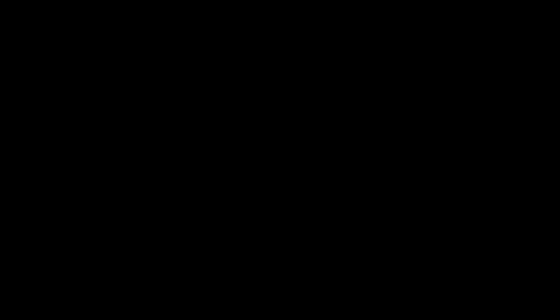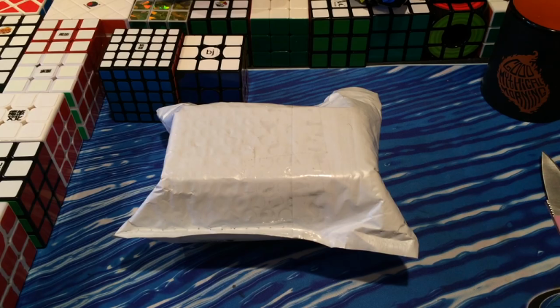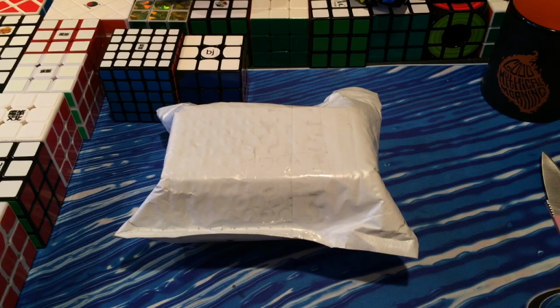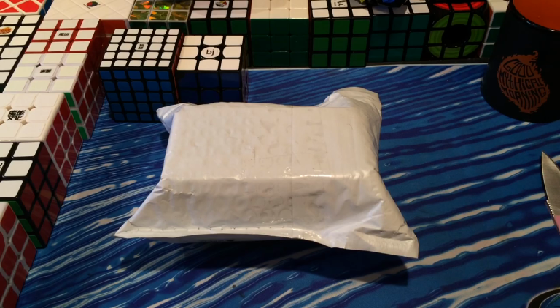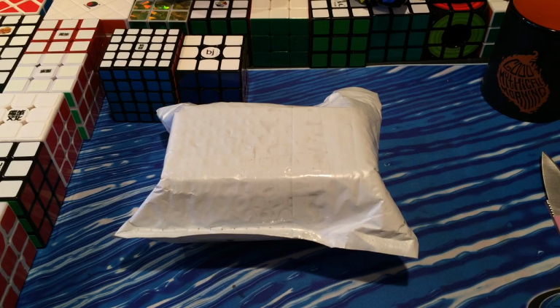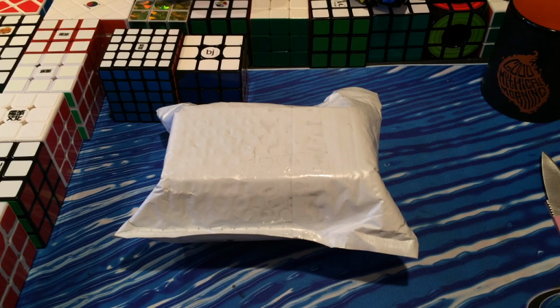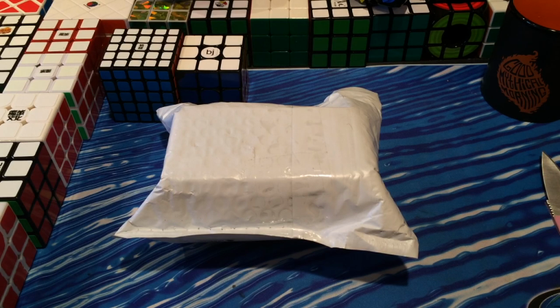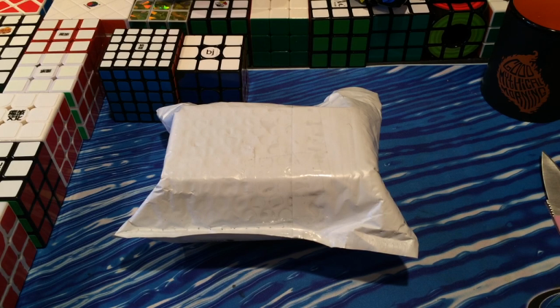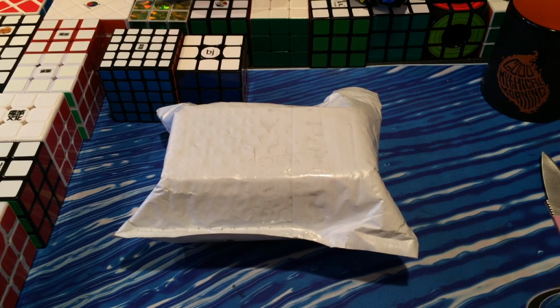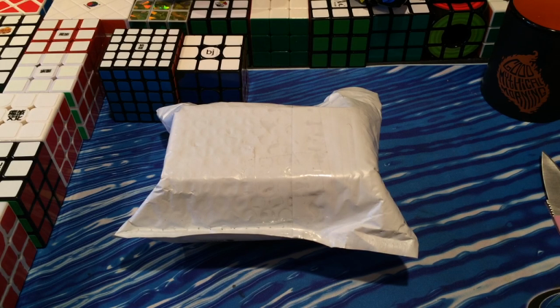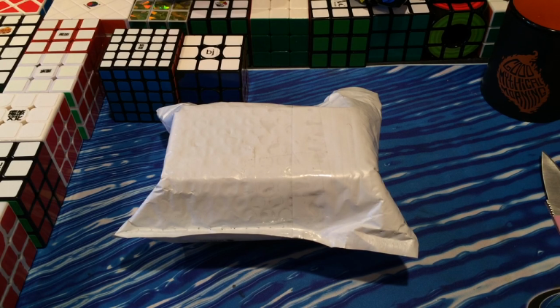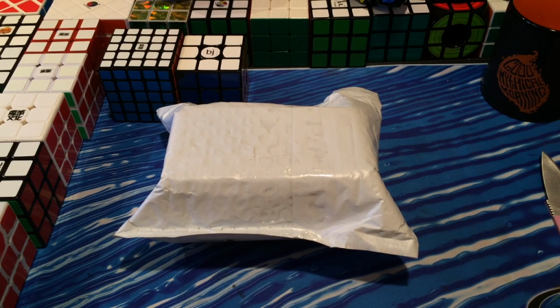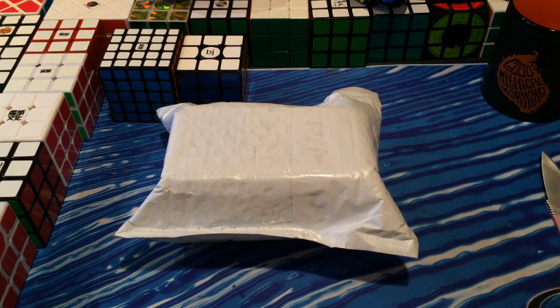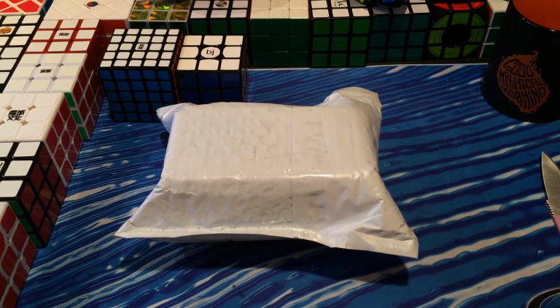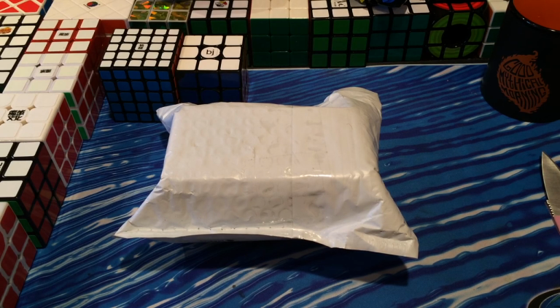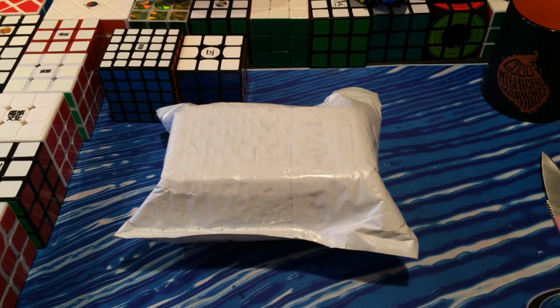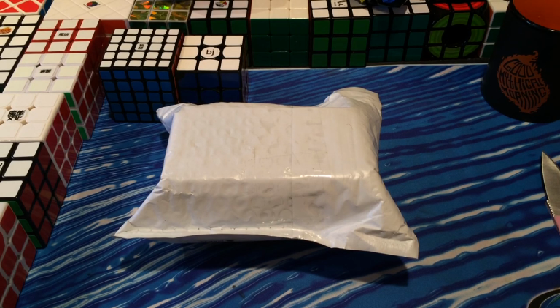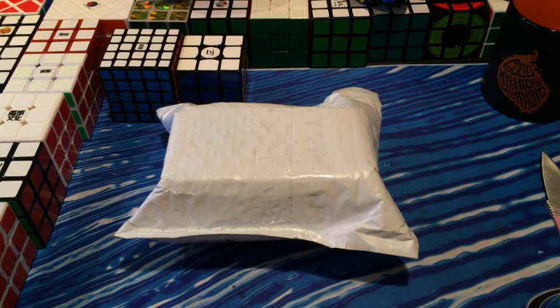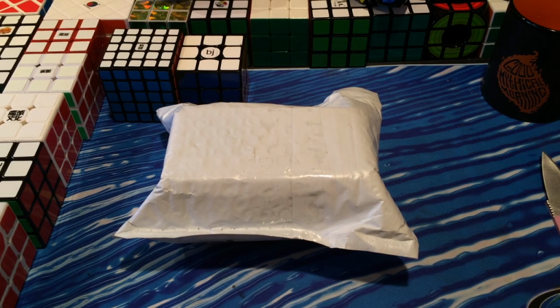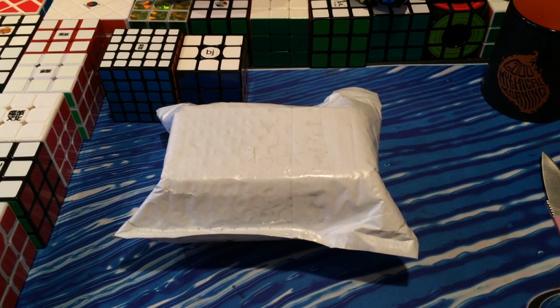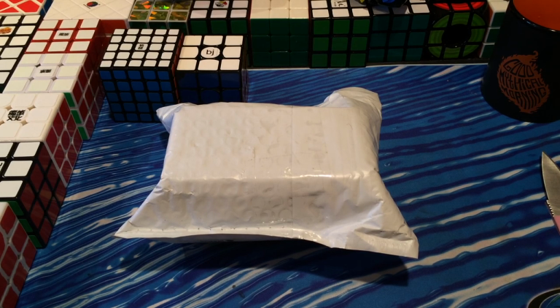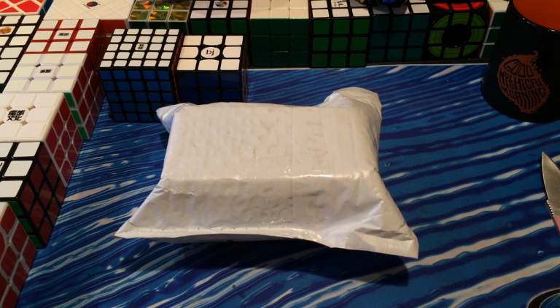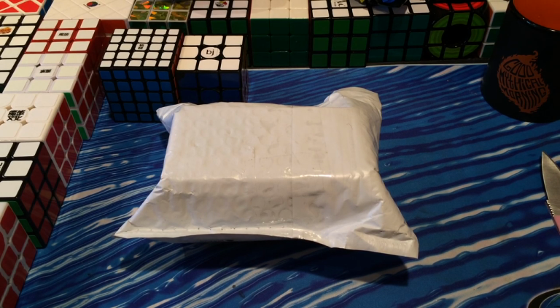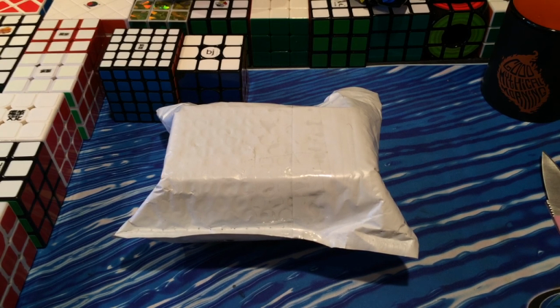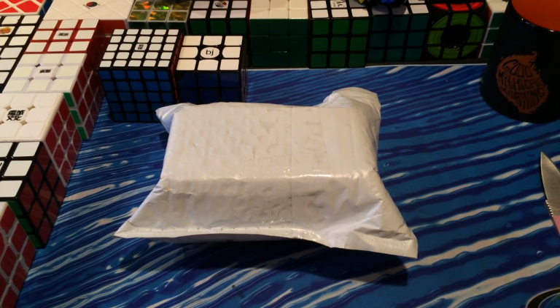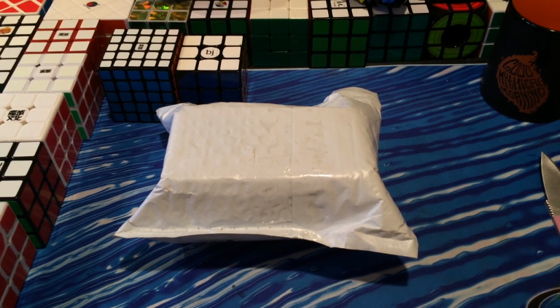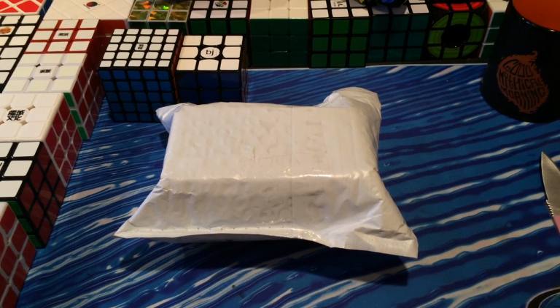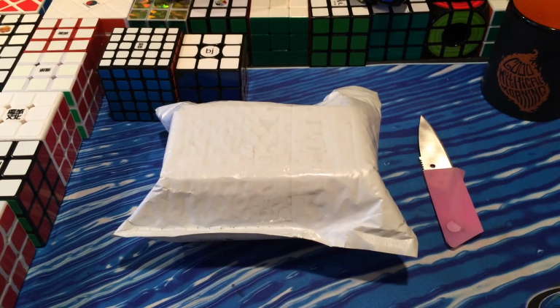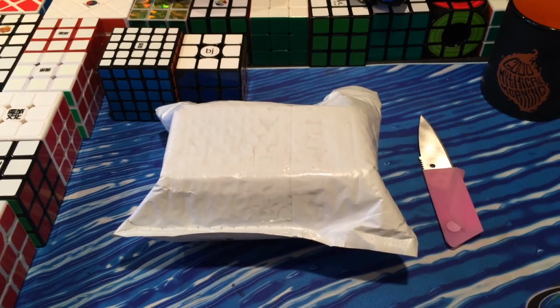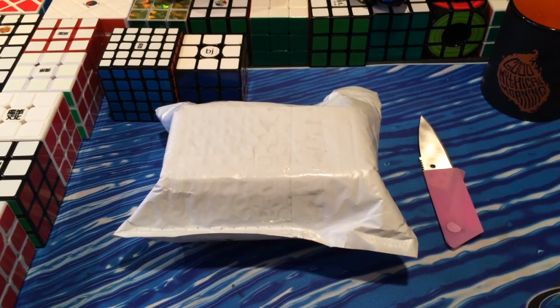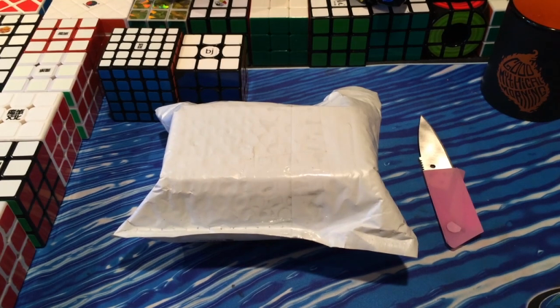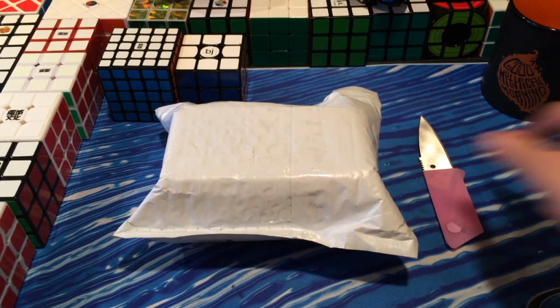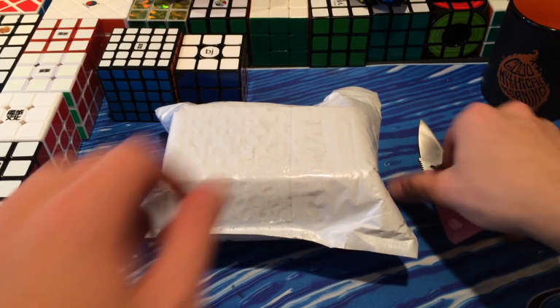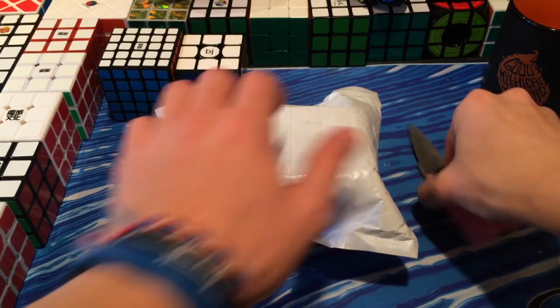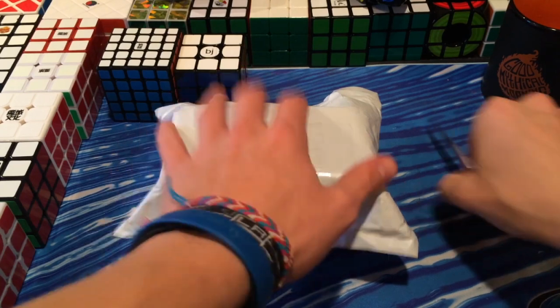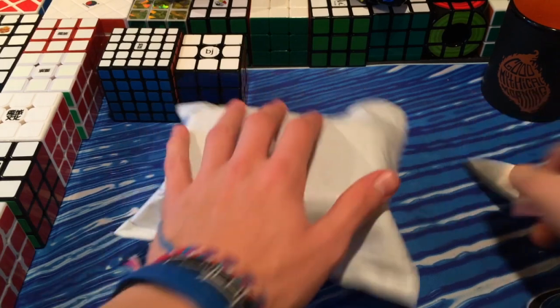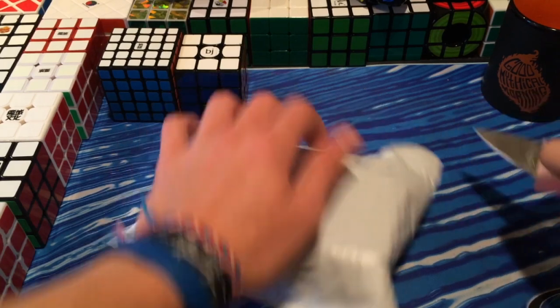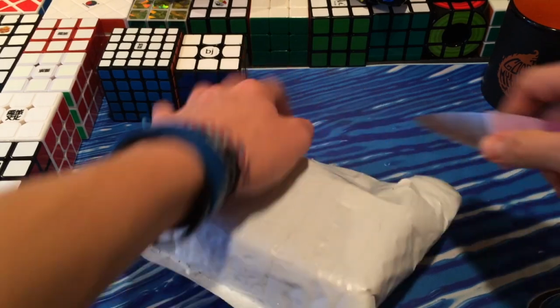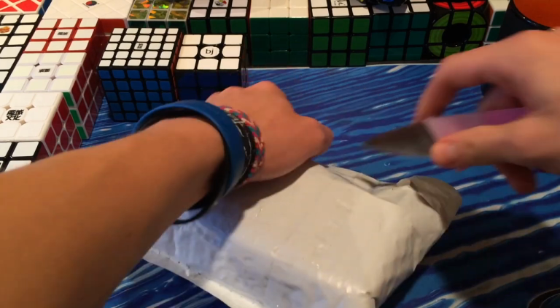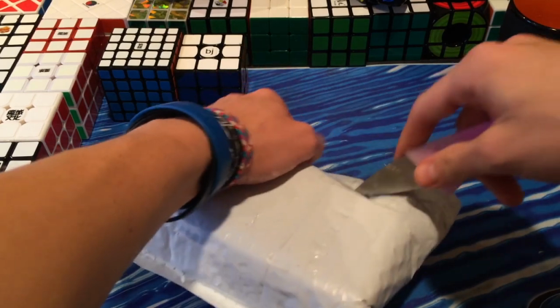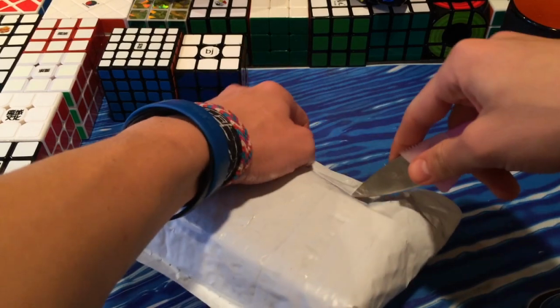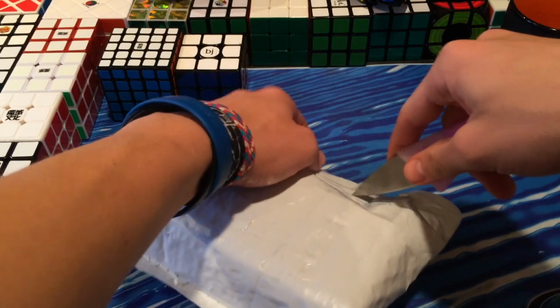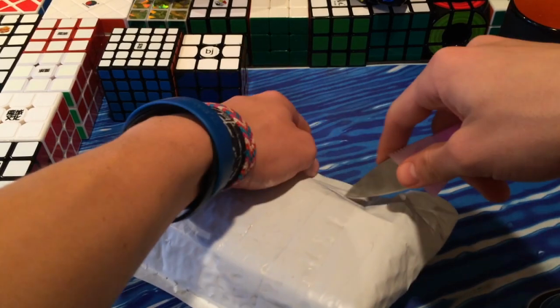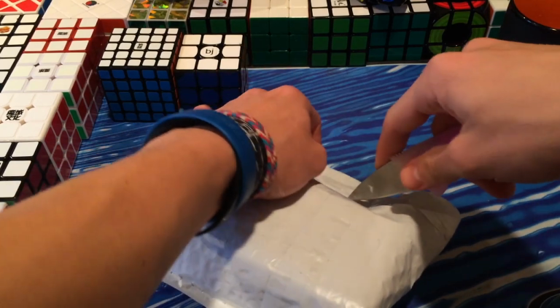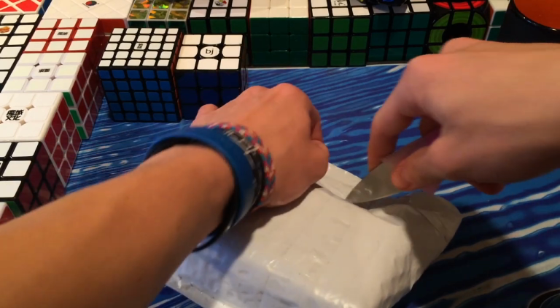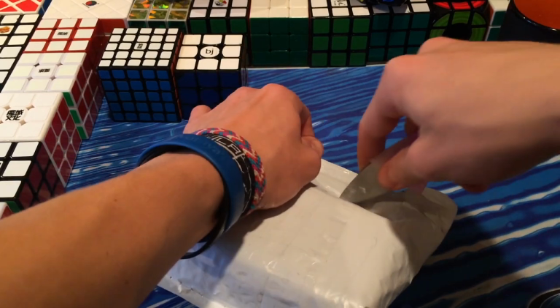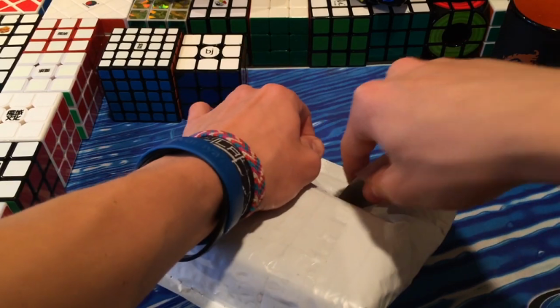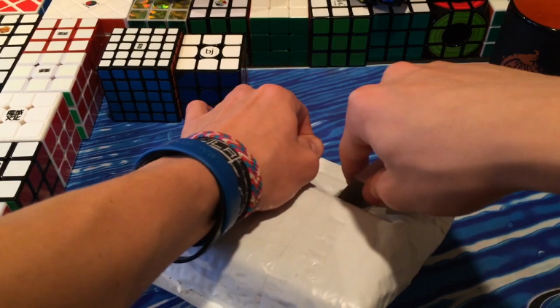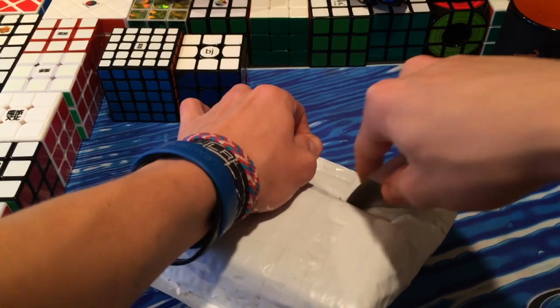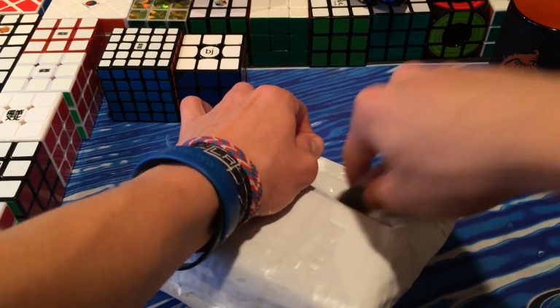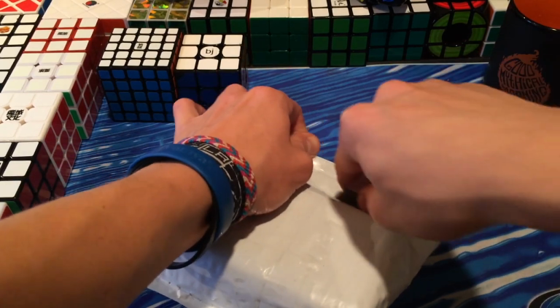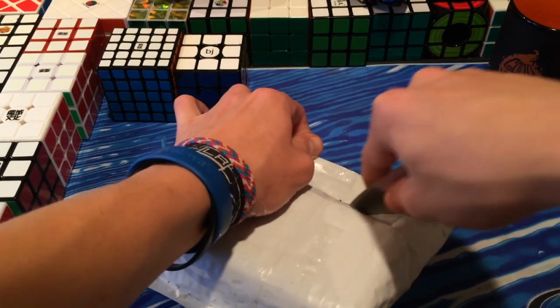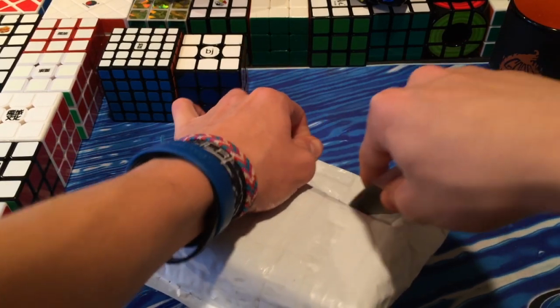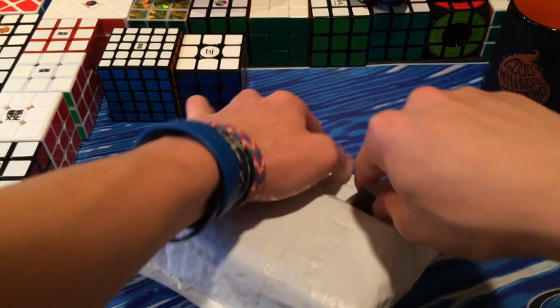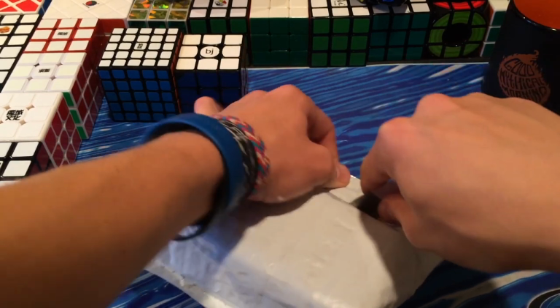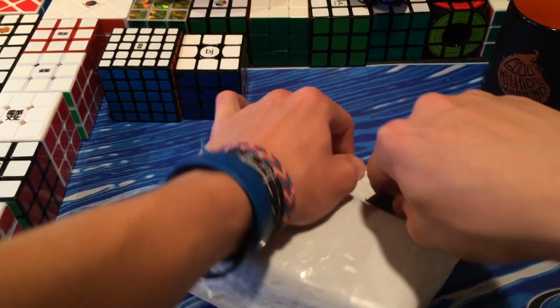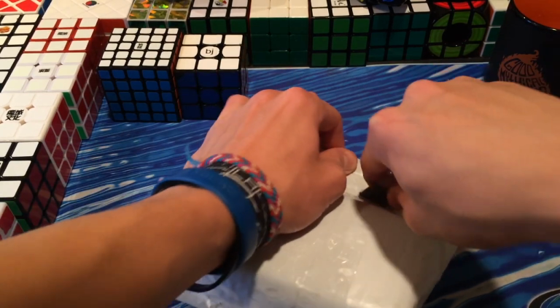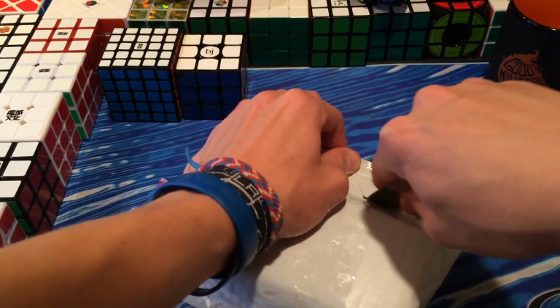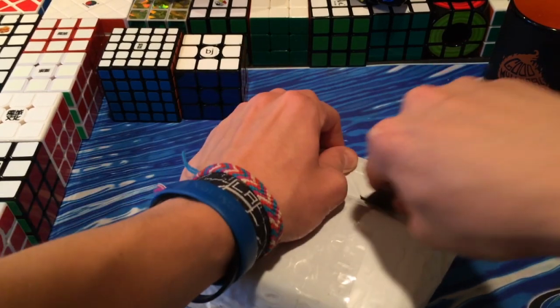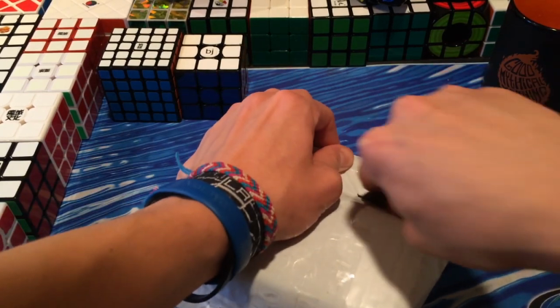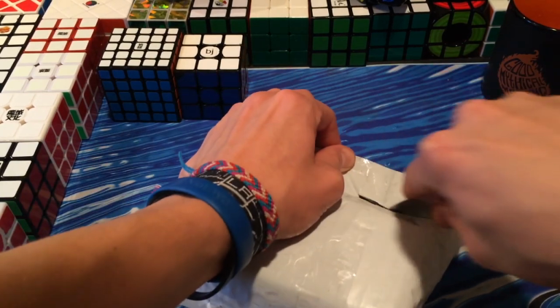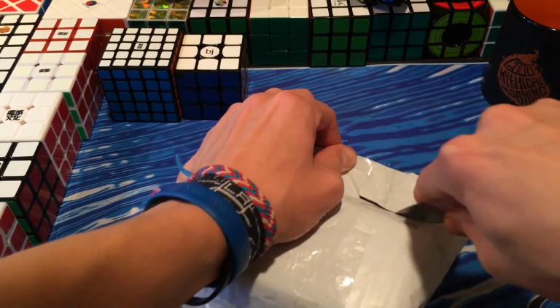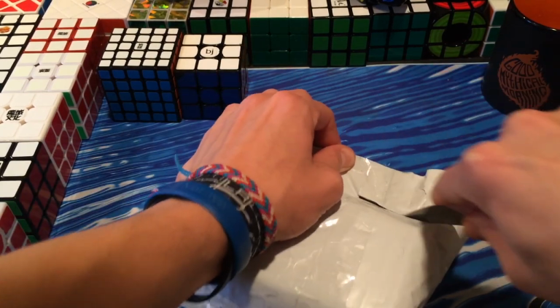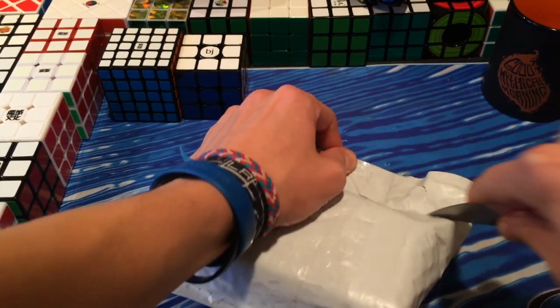Hey guys, TheCubed here, and today I'm doing an unboxing from TheCubicle. I felt around this package and there are two cubes in here.